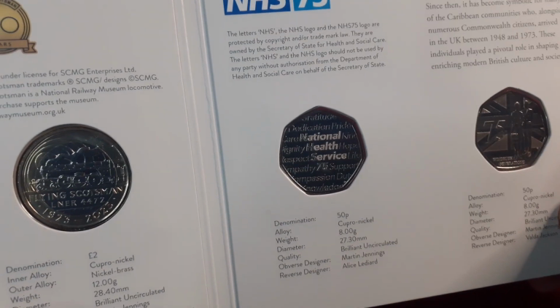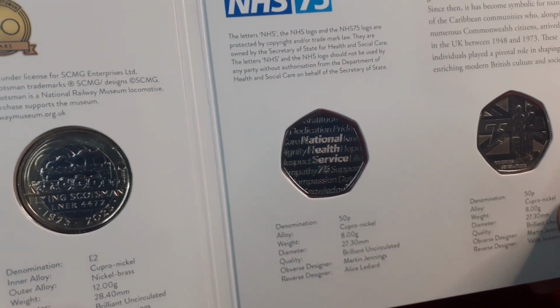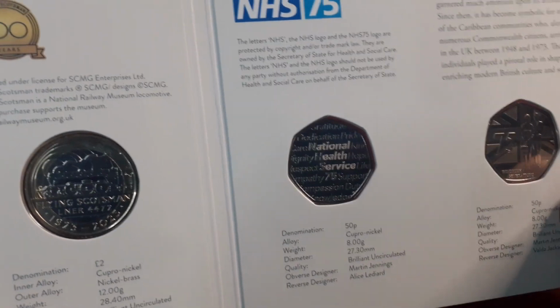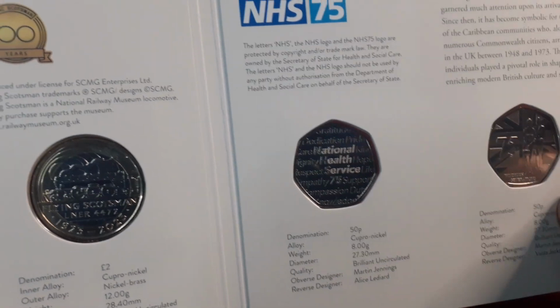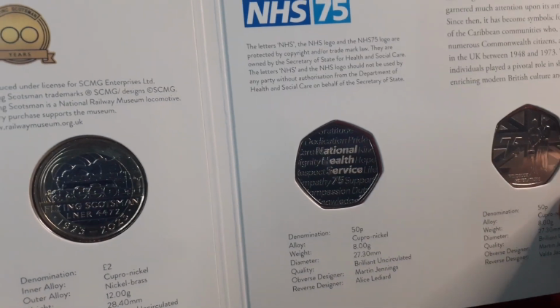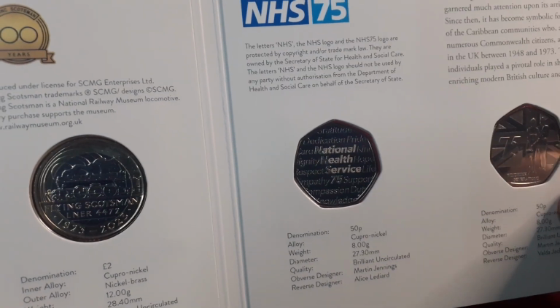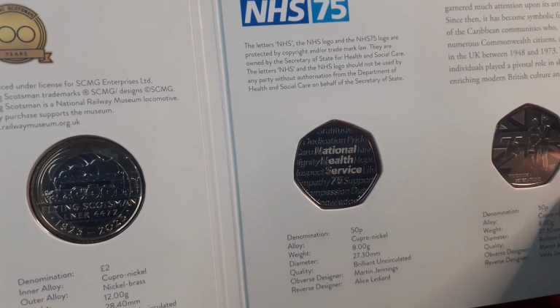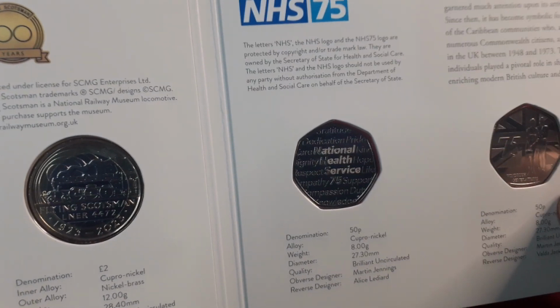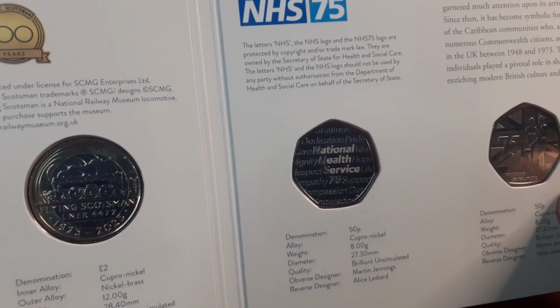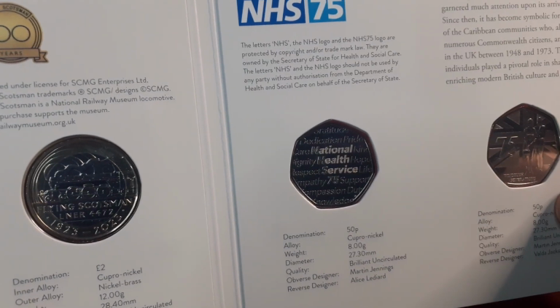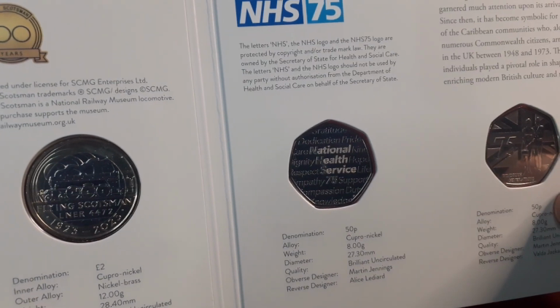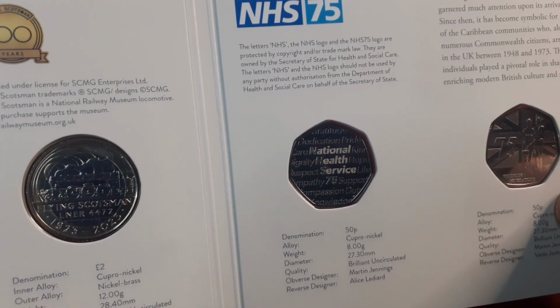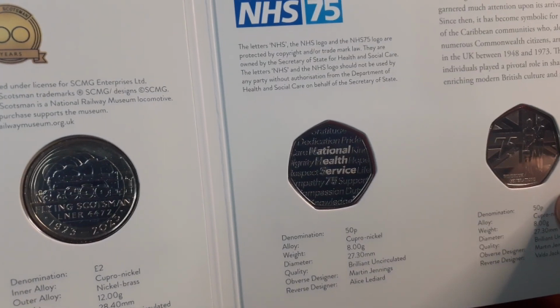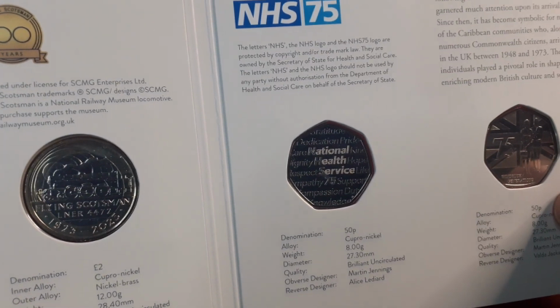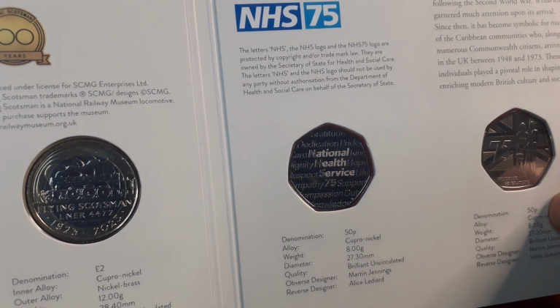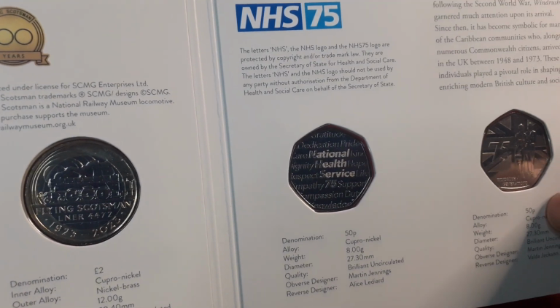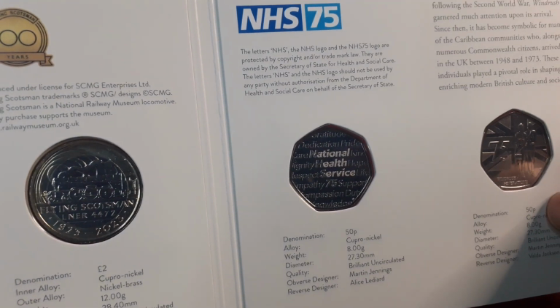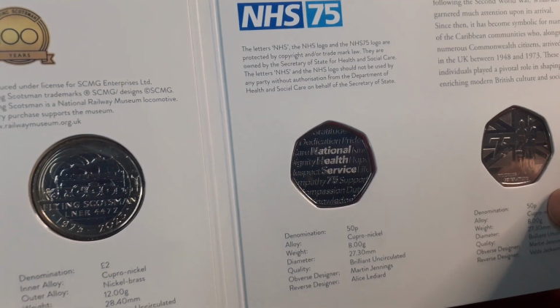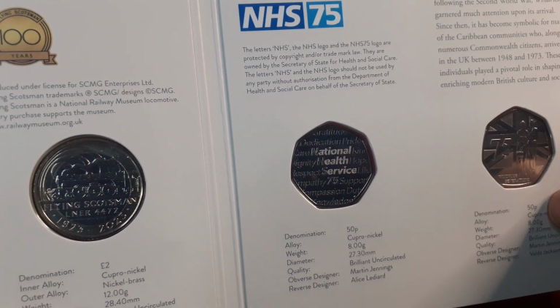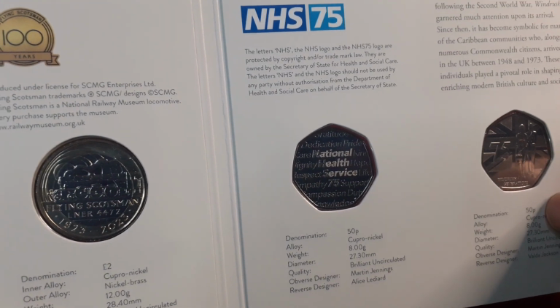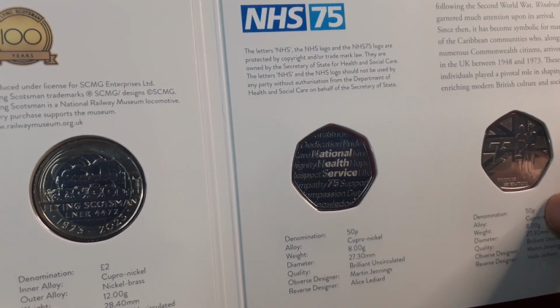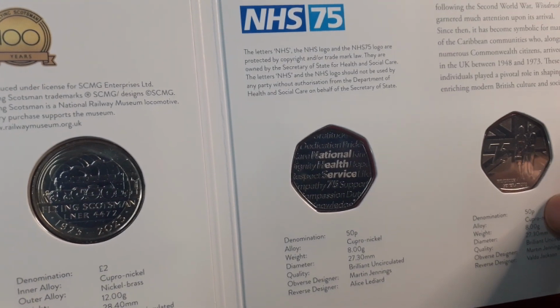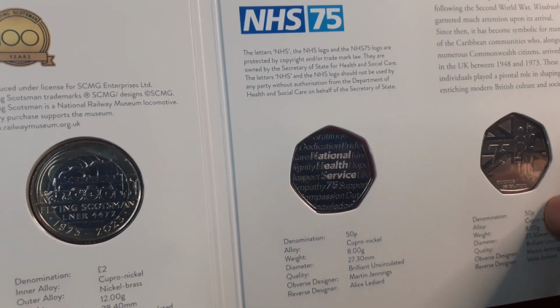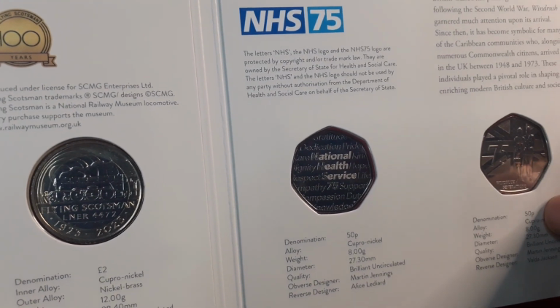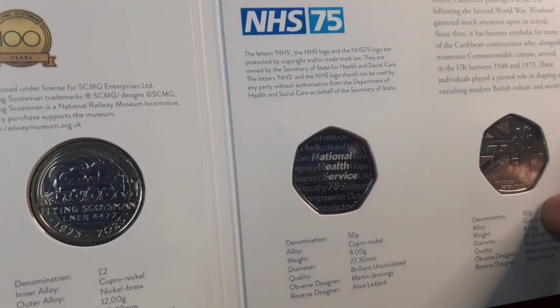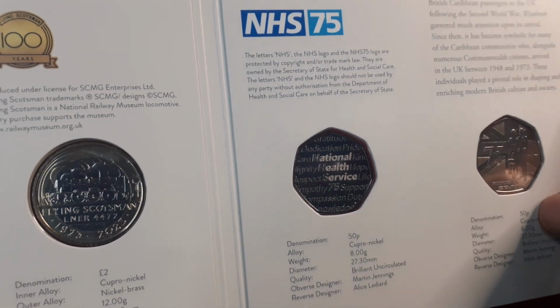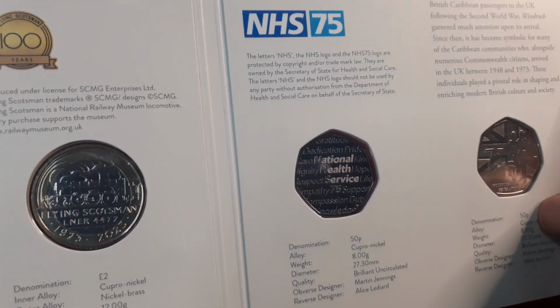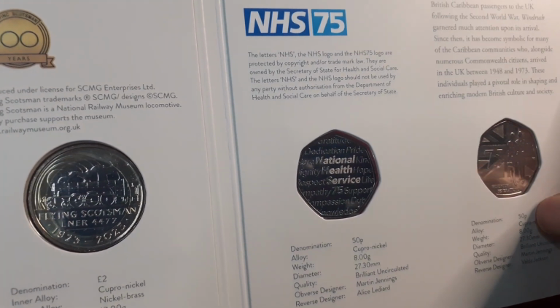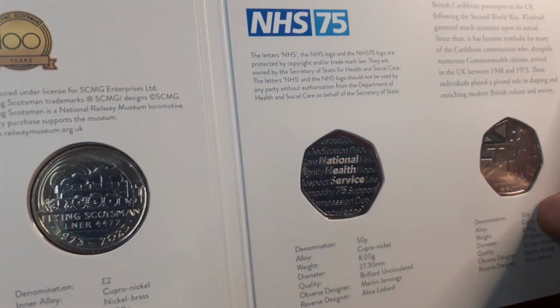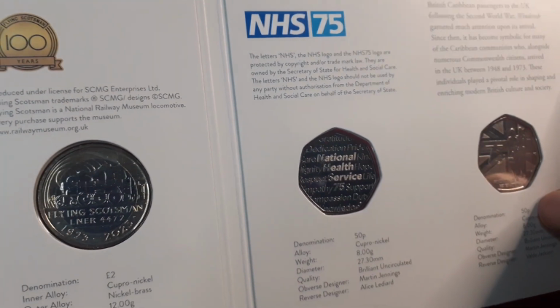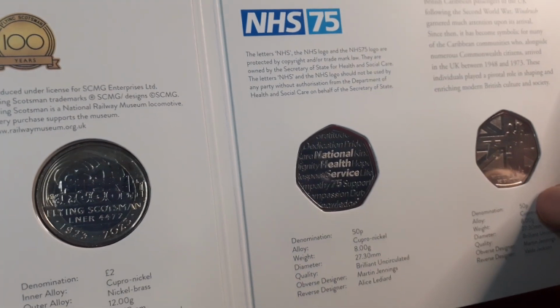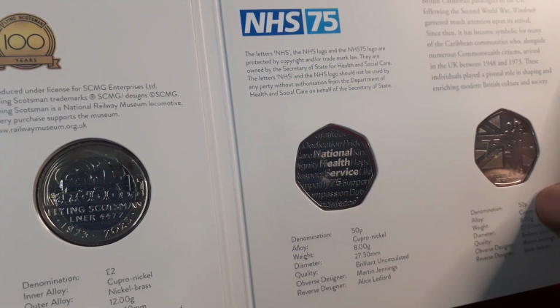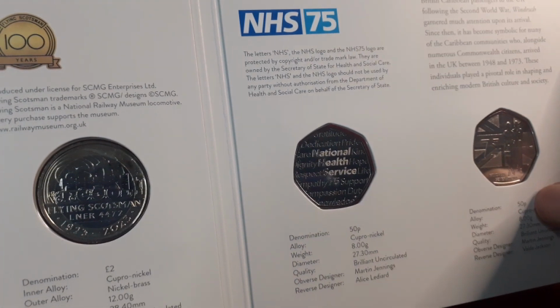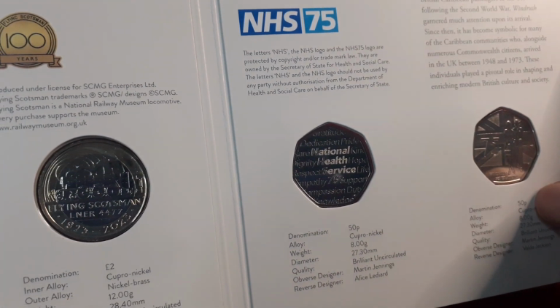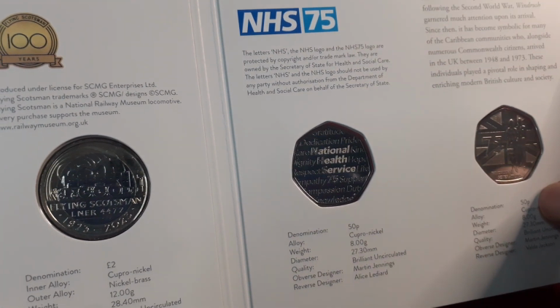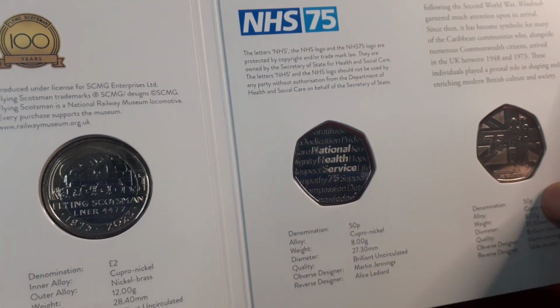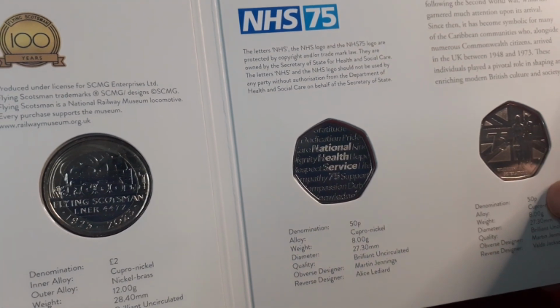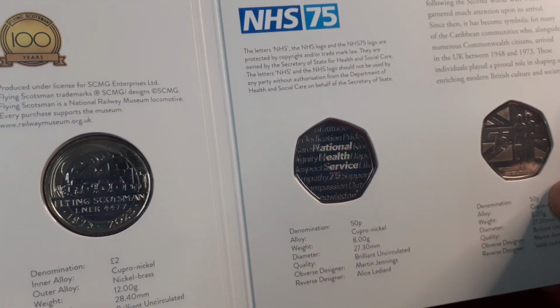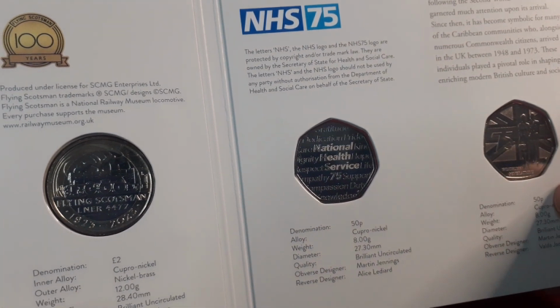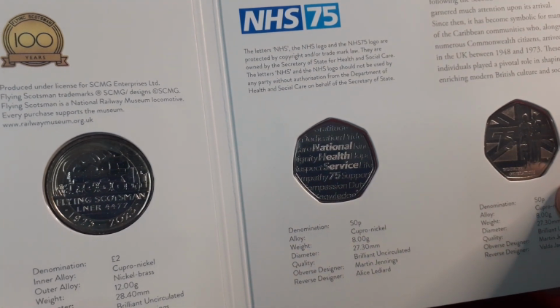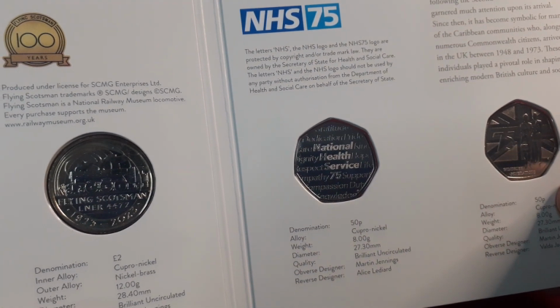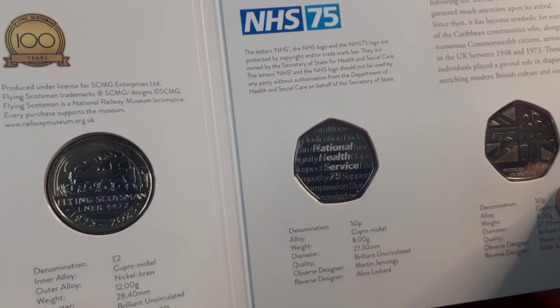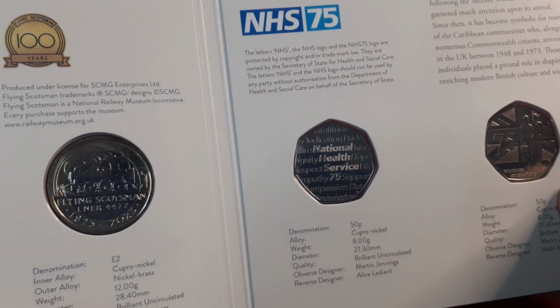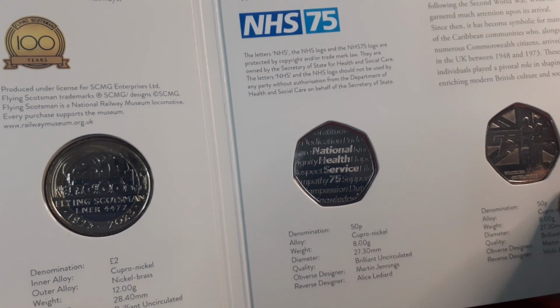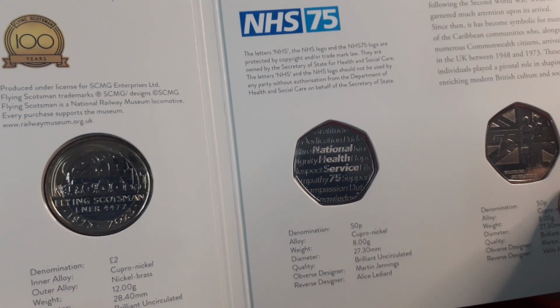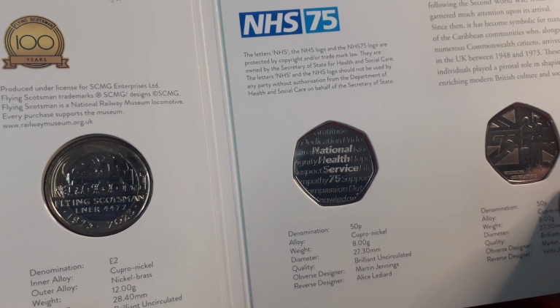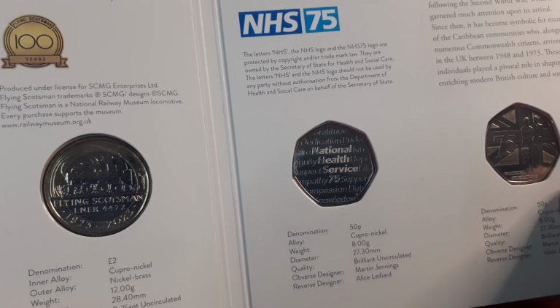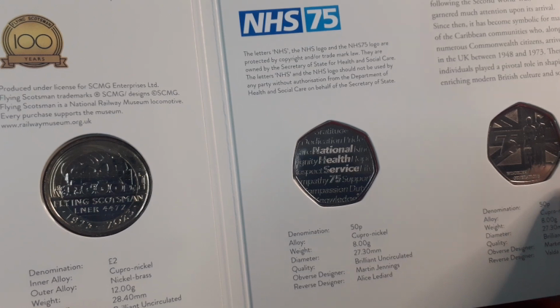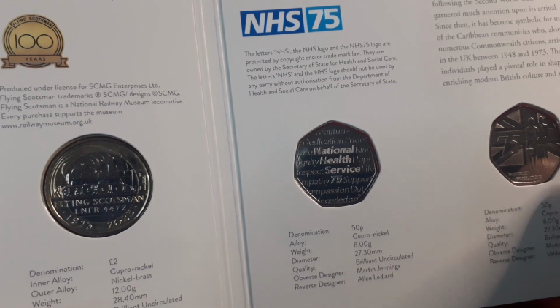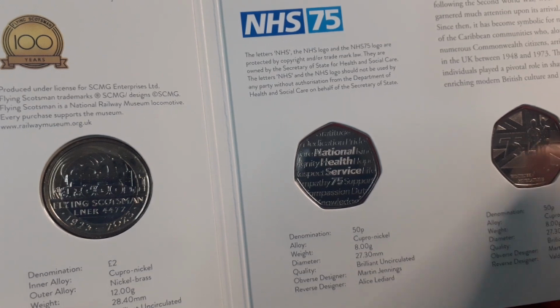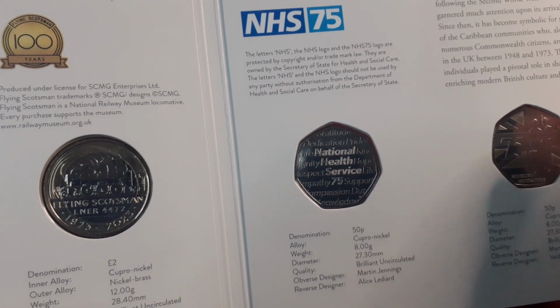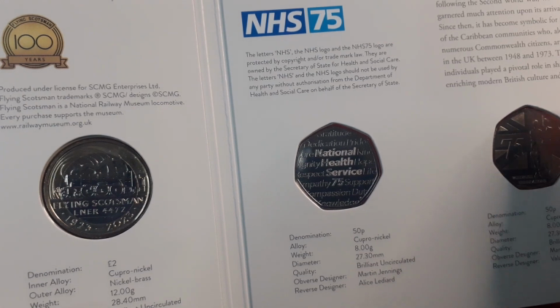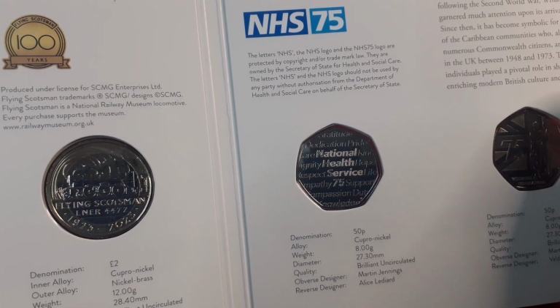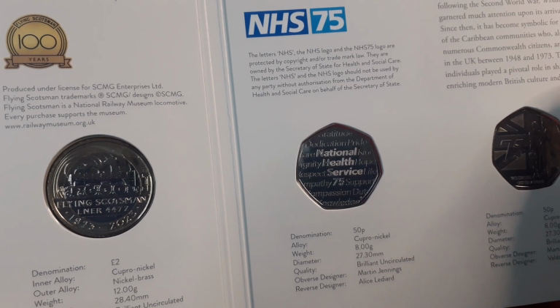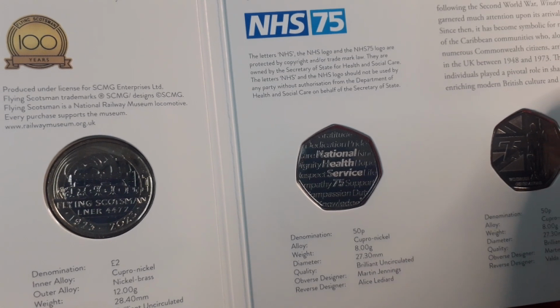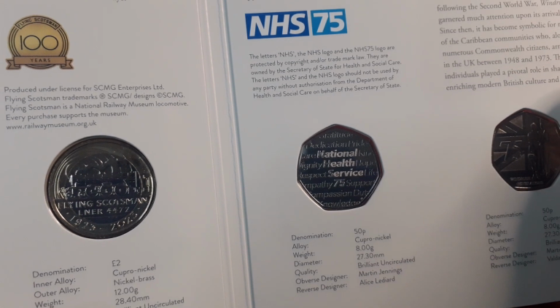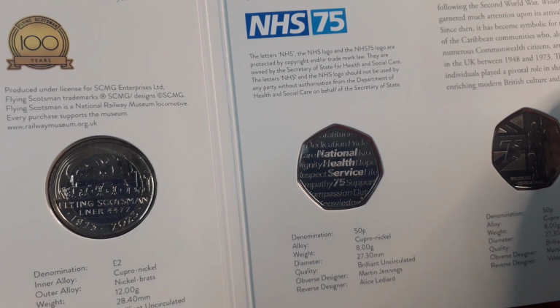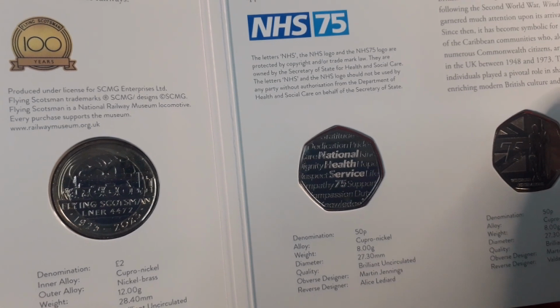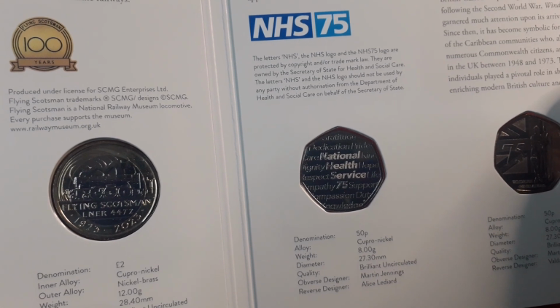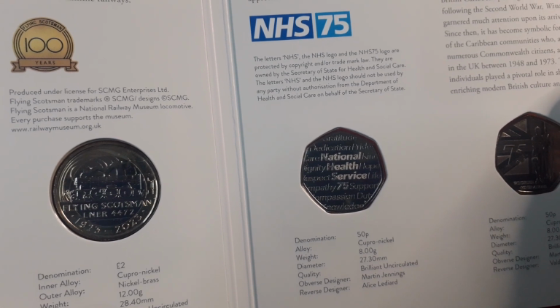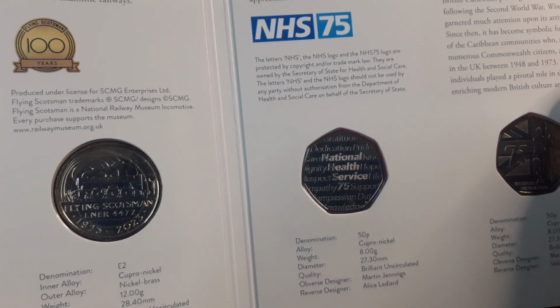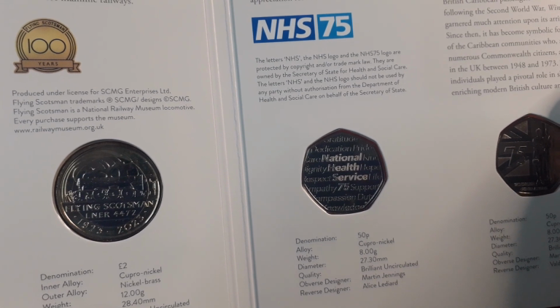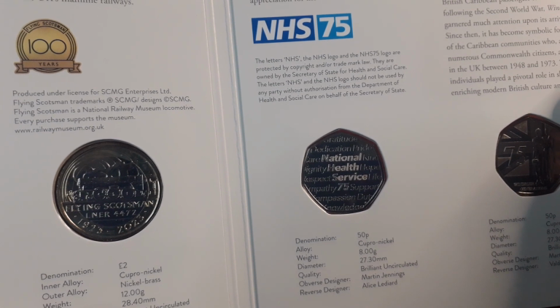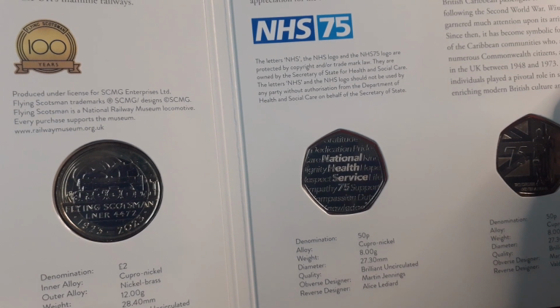The NHS one — that leaves a lot to be desired, when you're considering what they've gone through over the past couple of years.